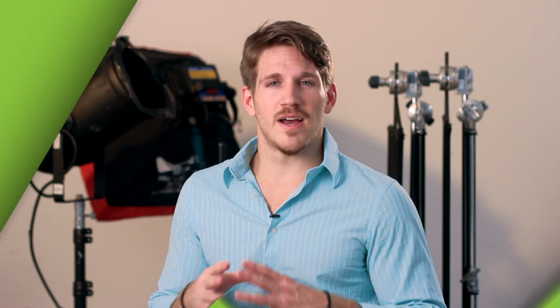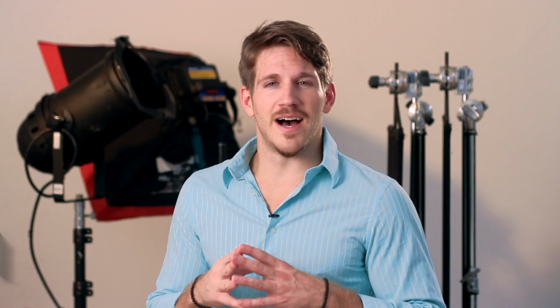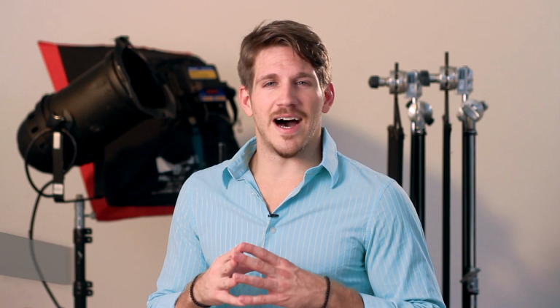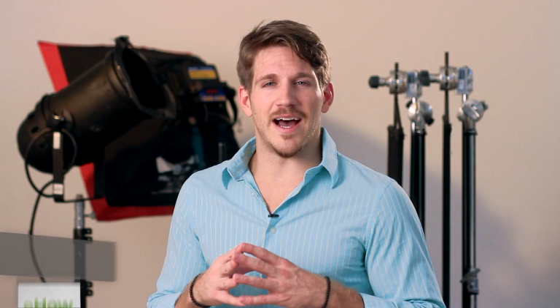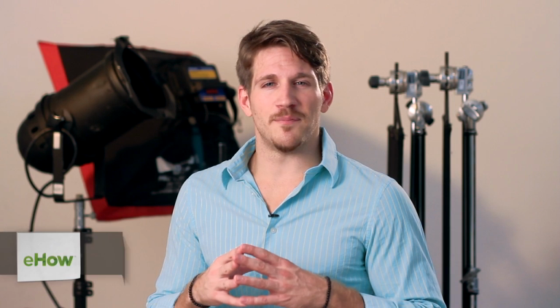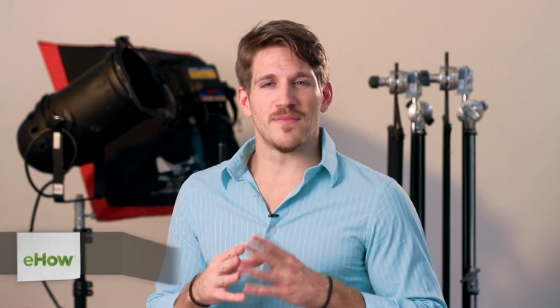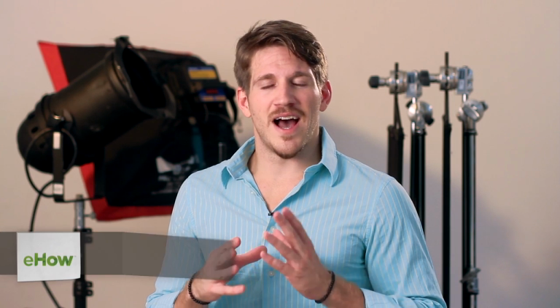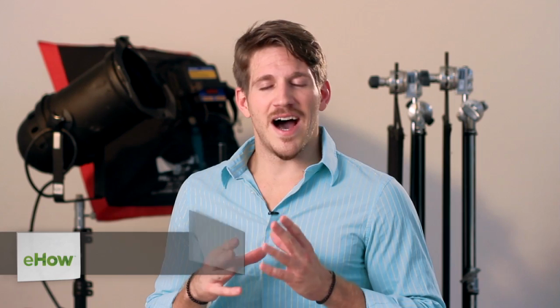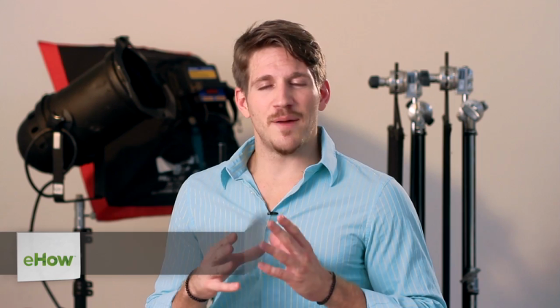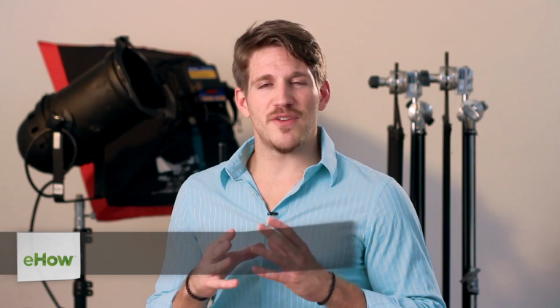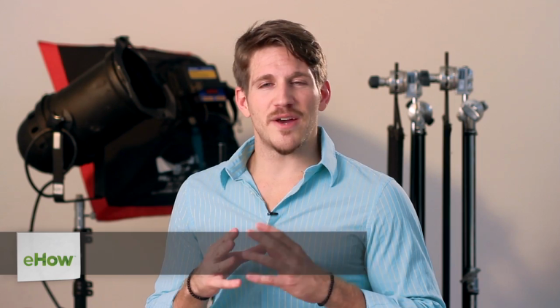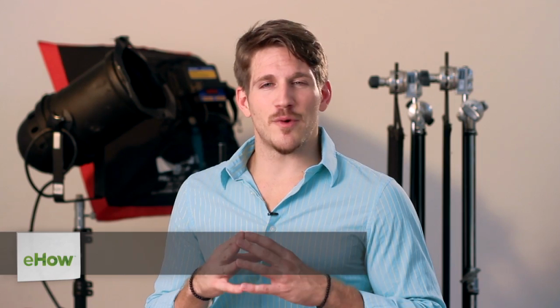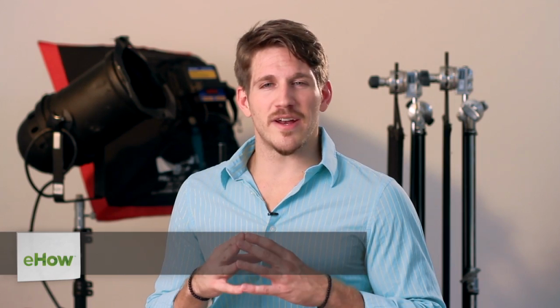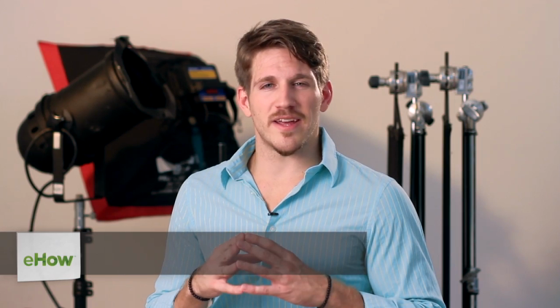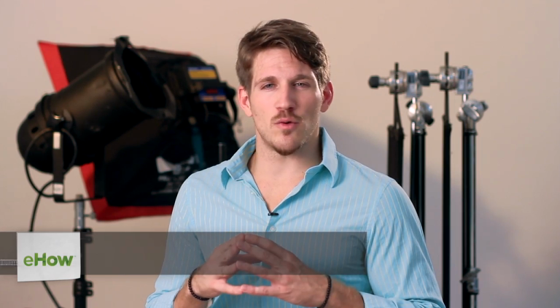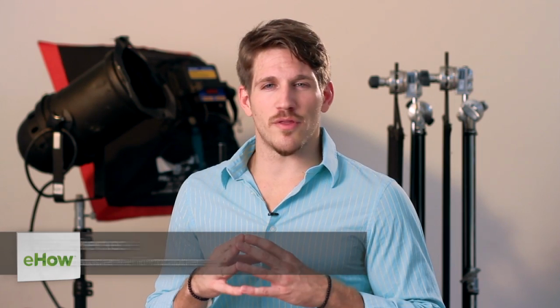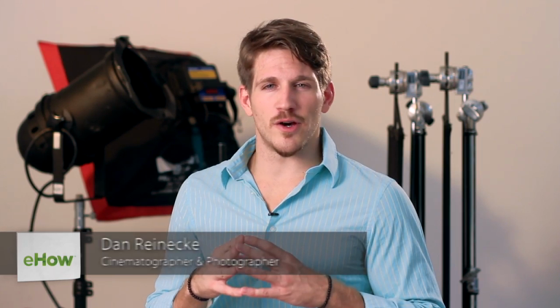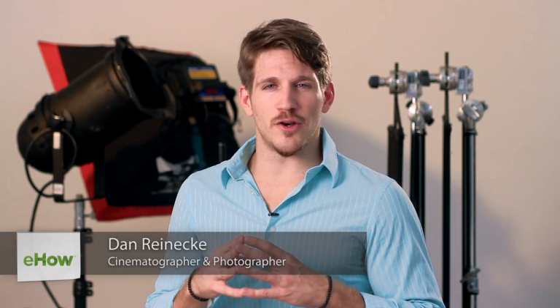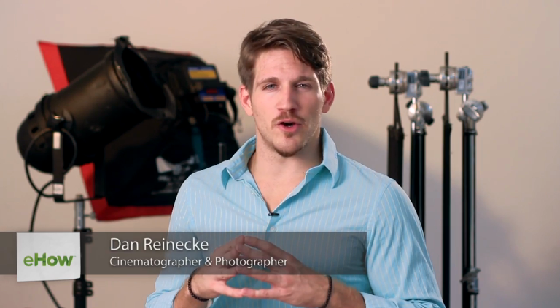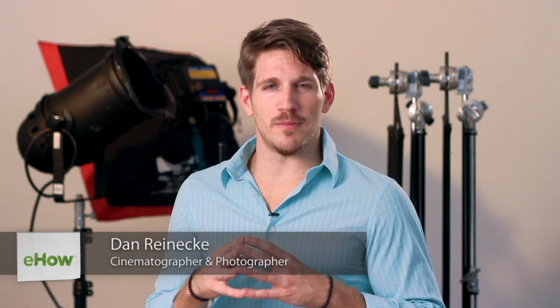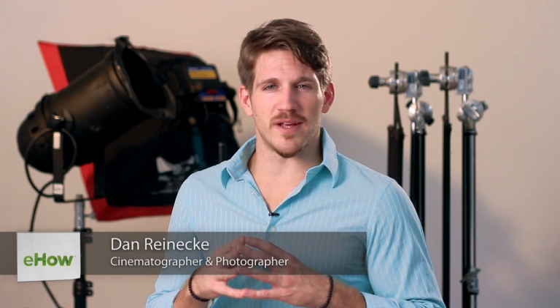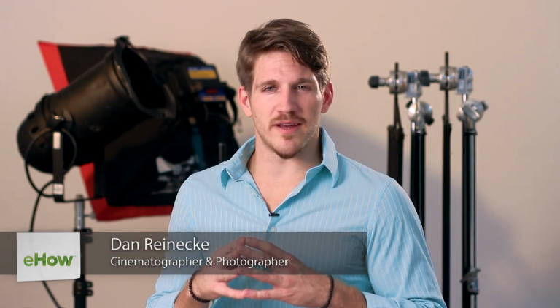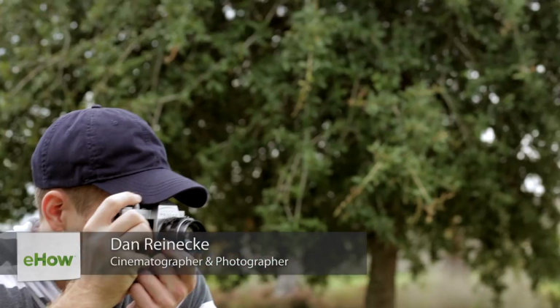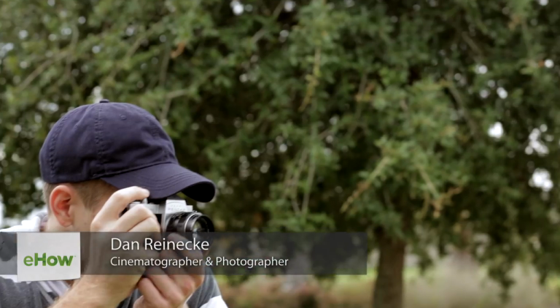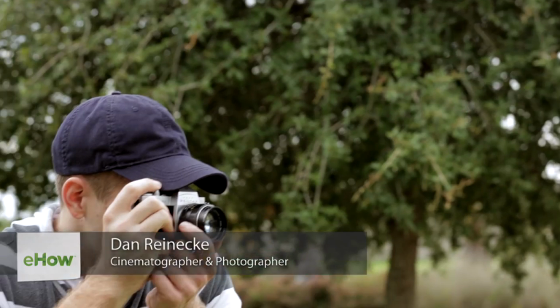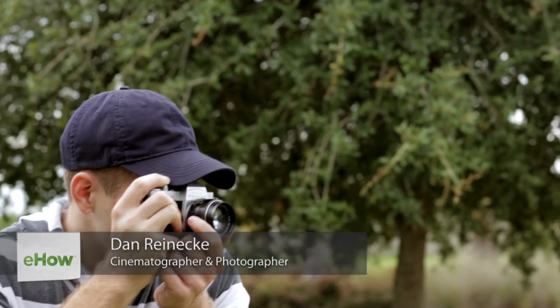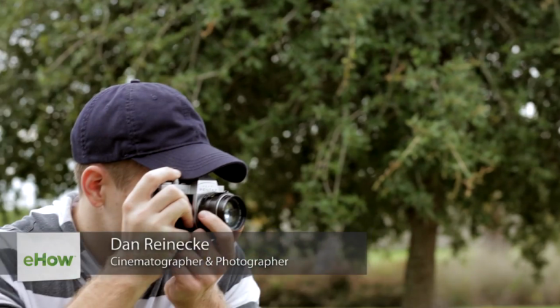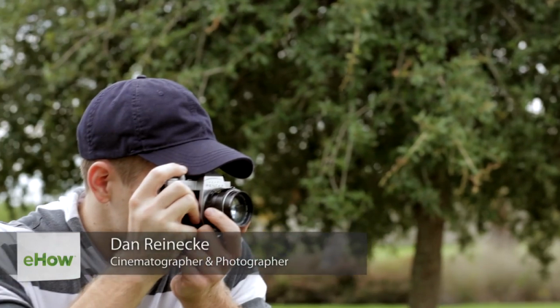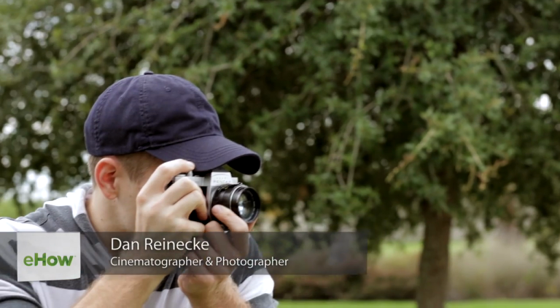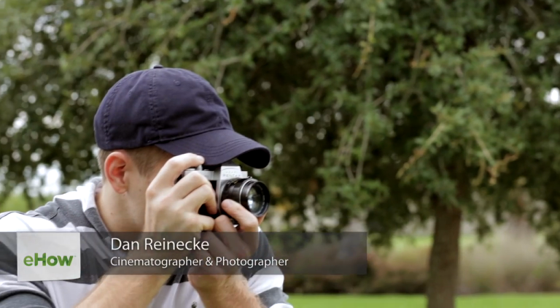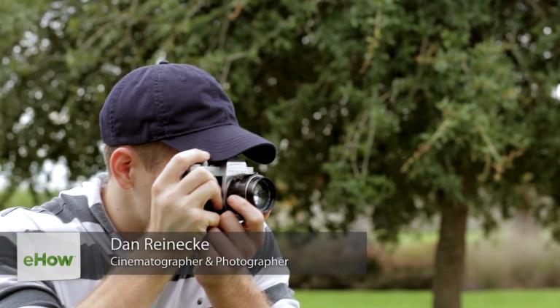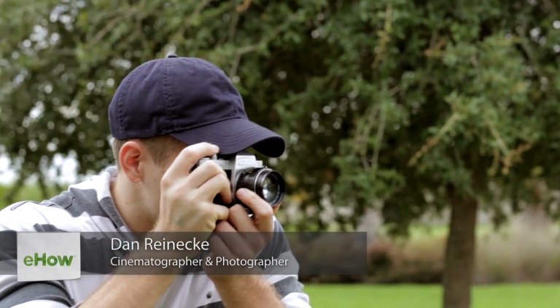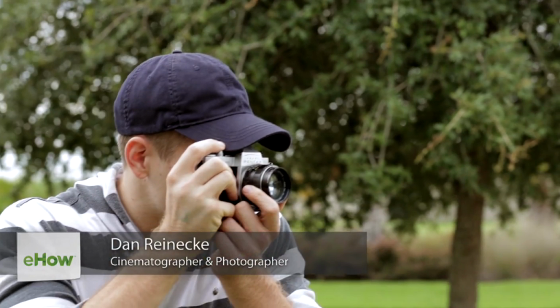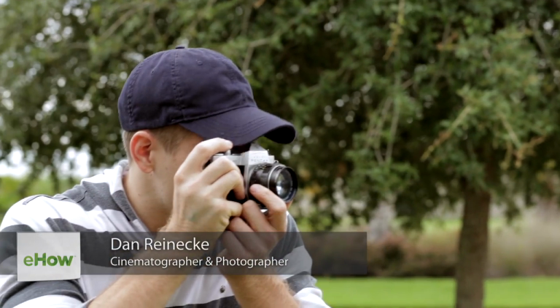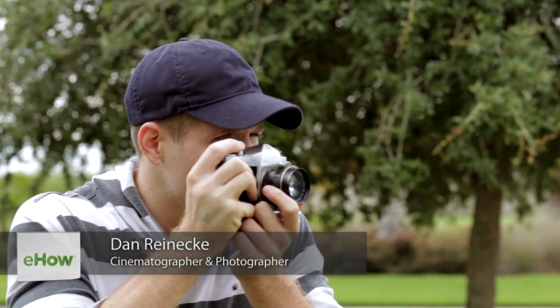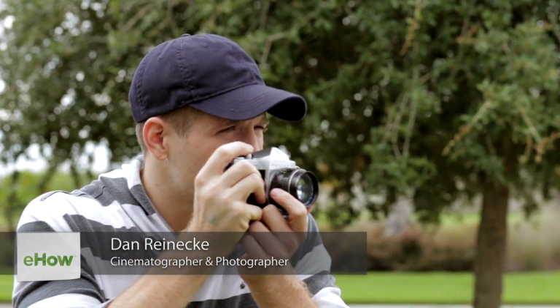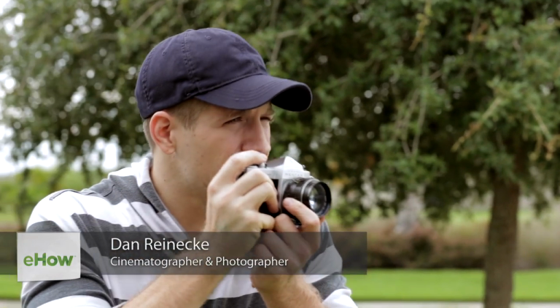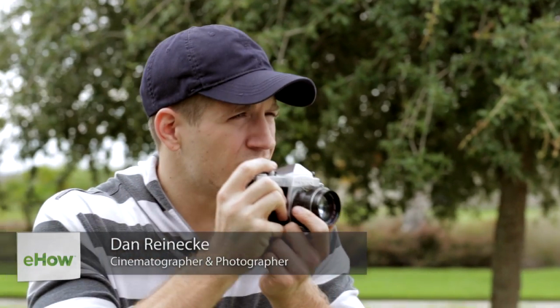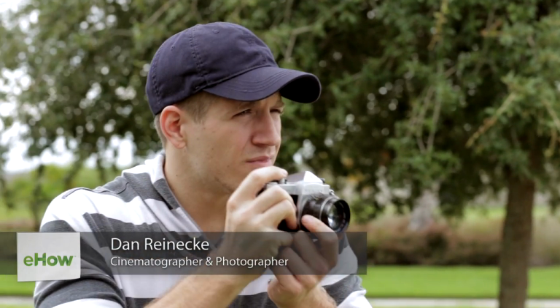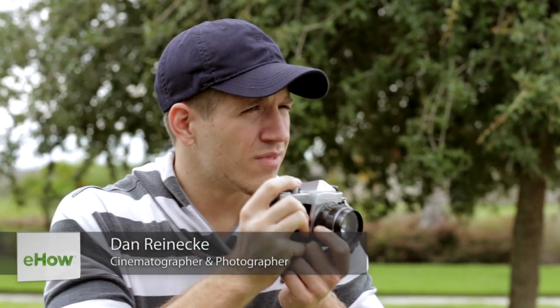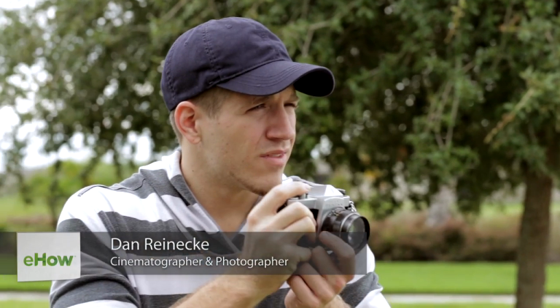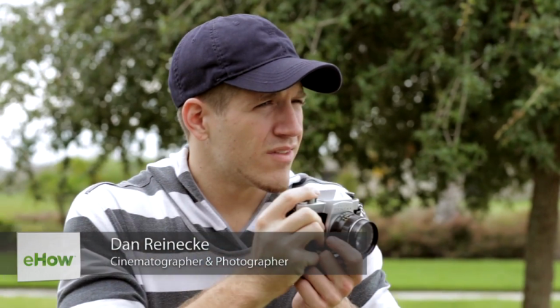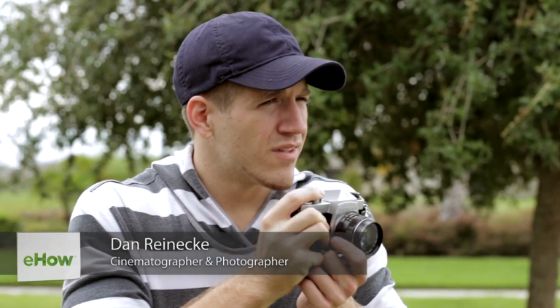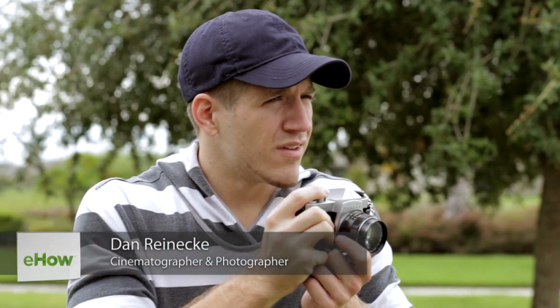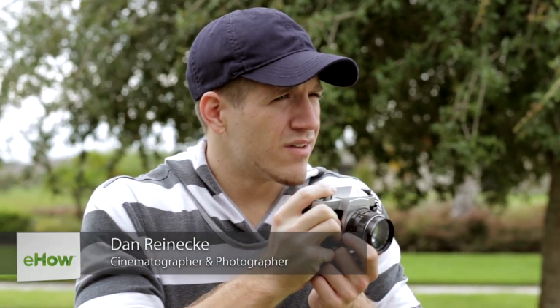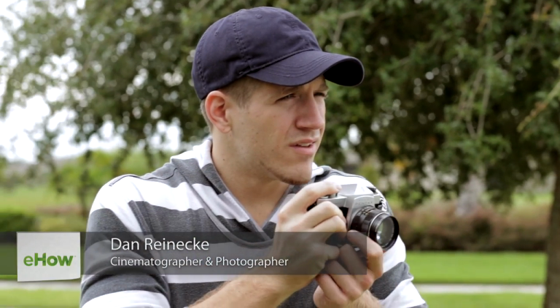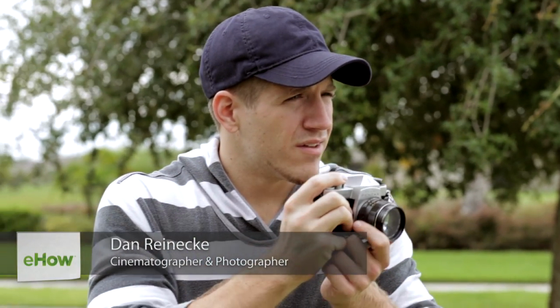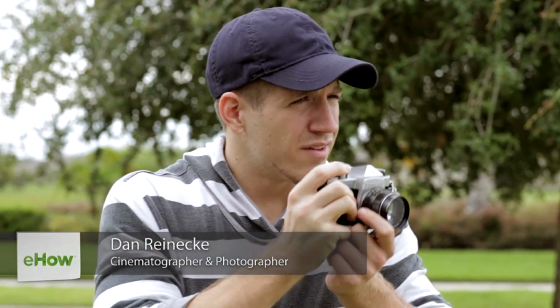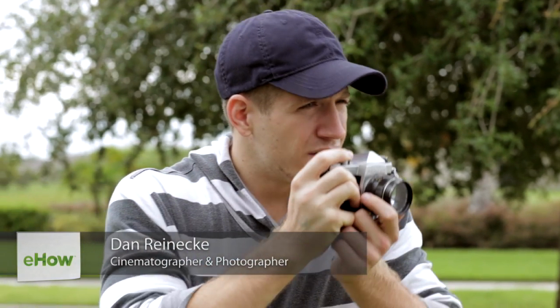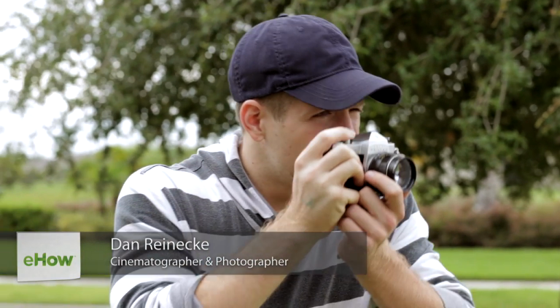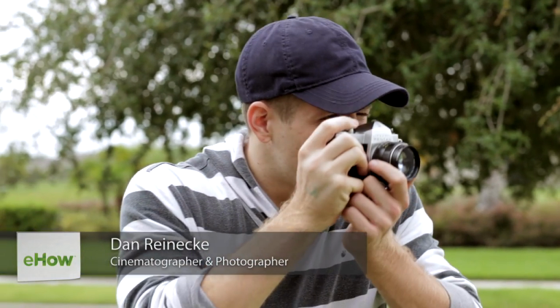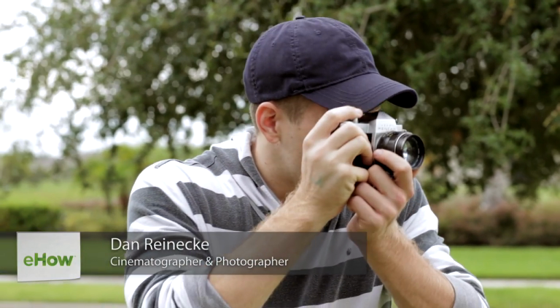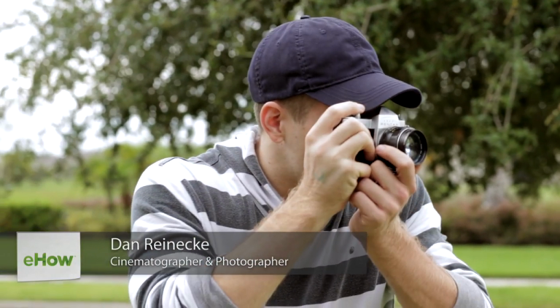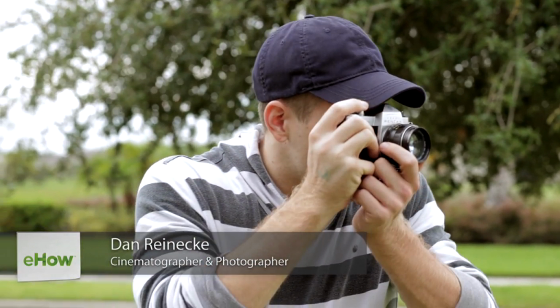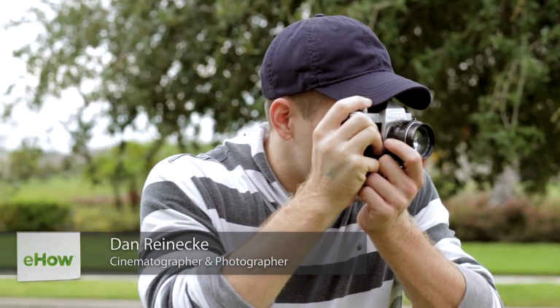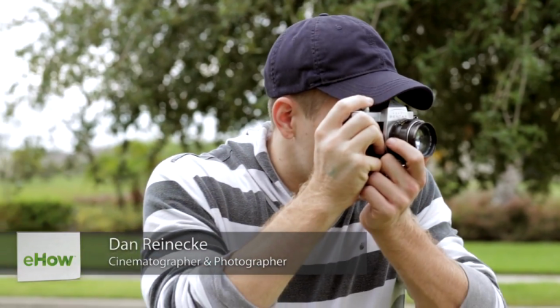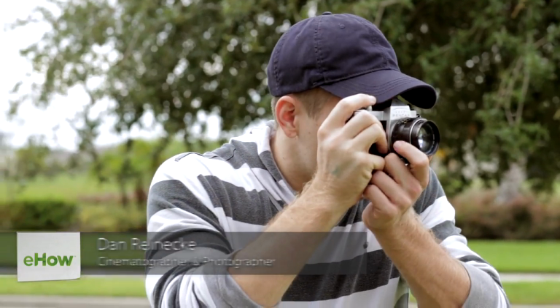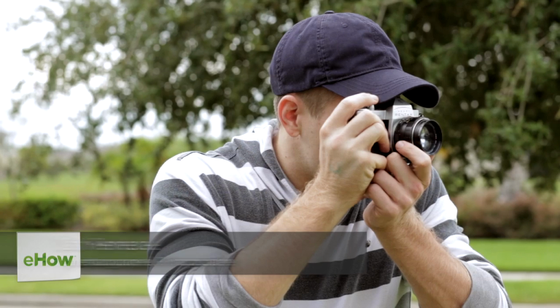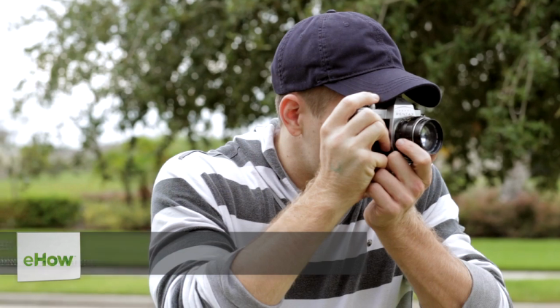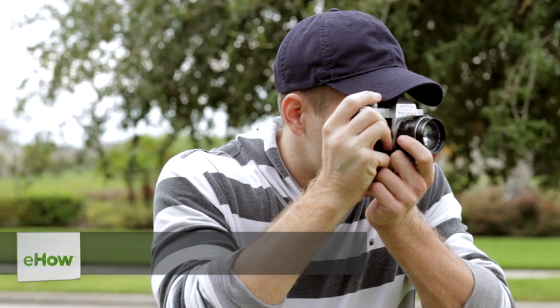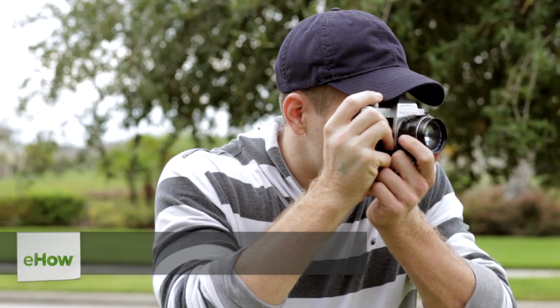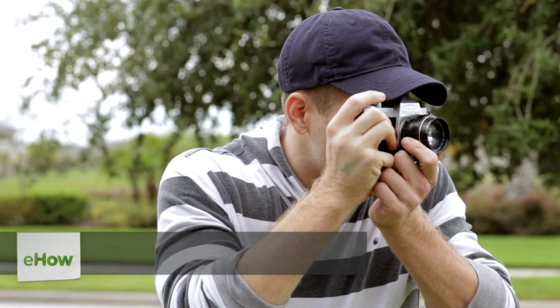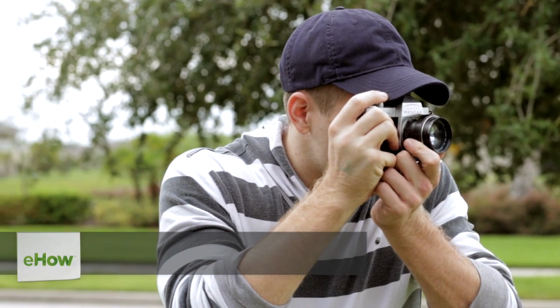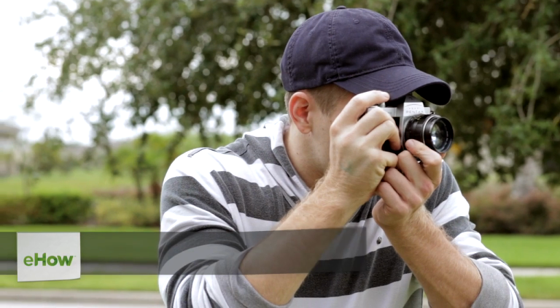Hi, I'm Dan Reneke with Unknown Media, and today I'm going to share some tips on inexpensive ways to do wedding photography.